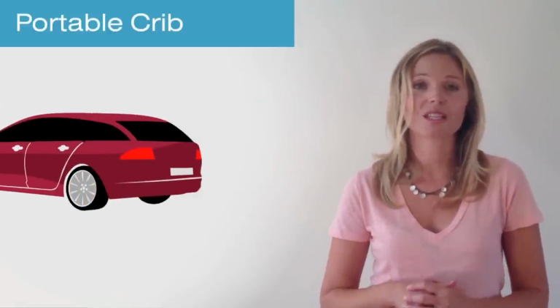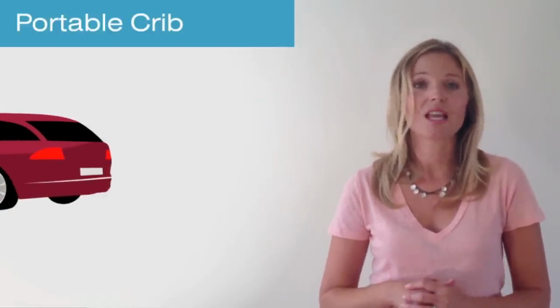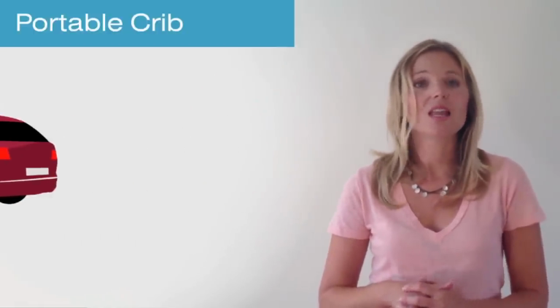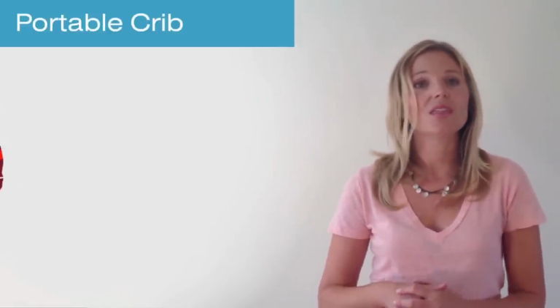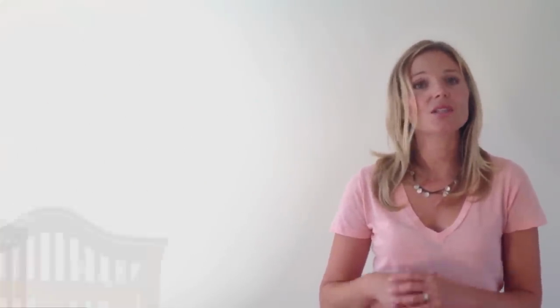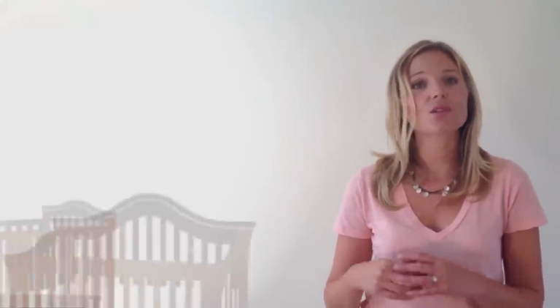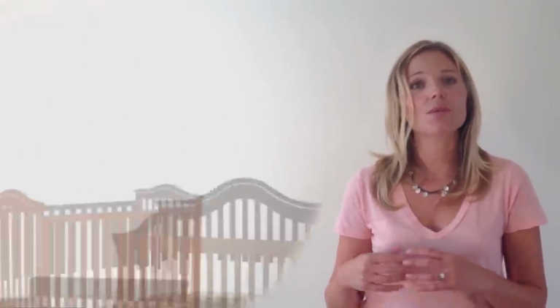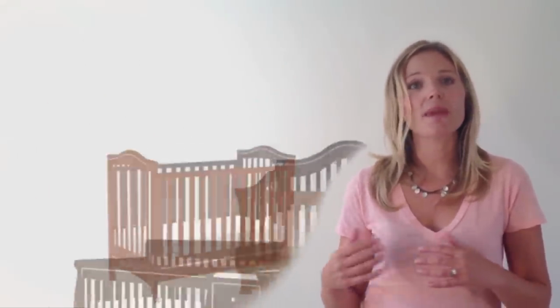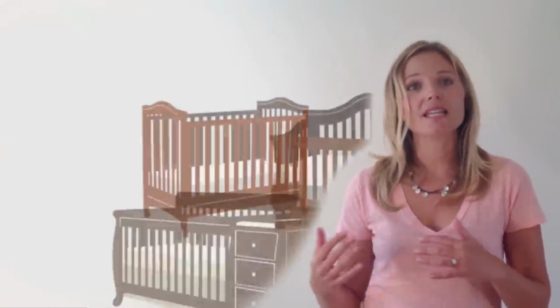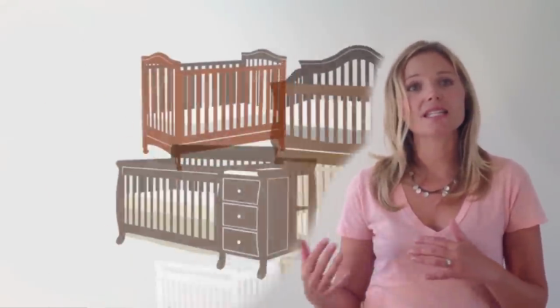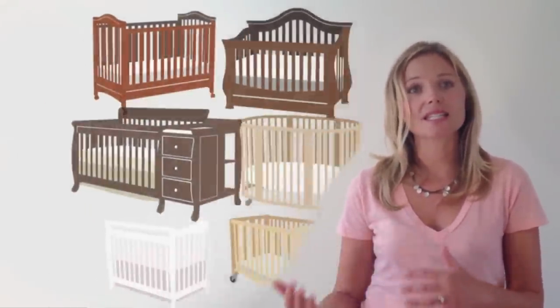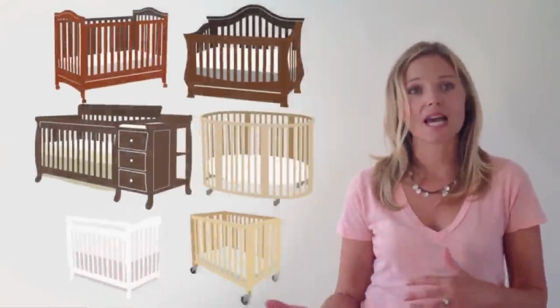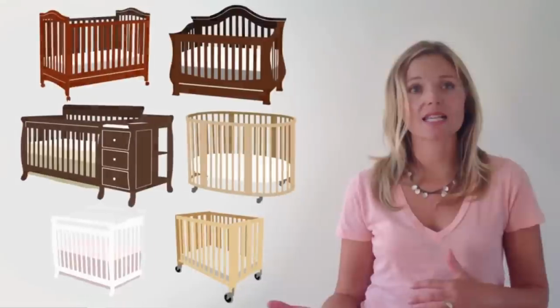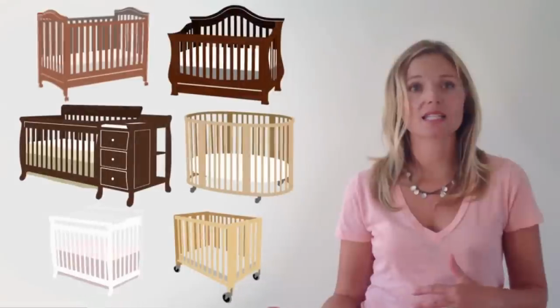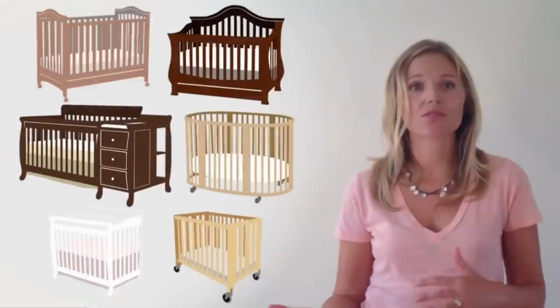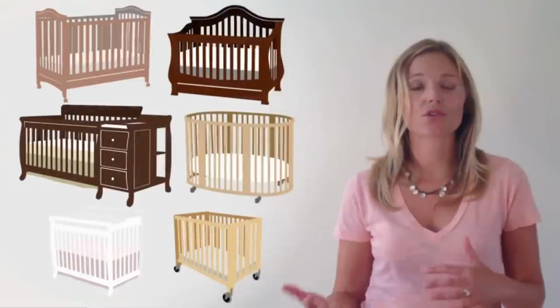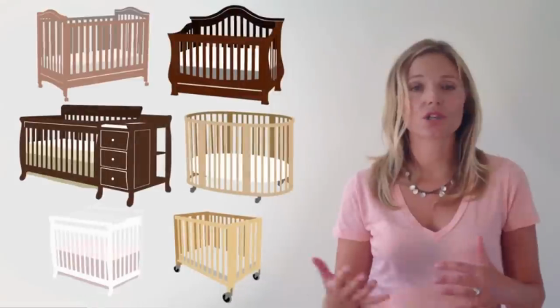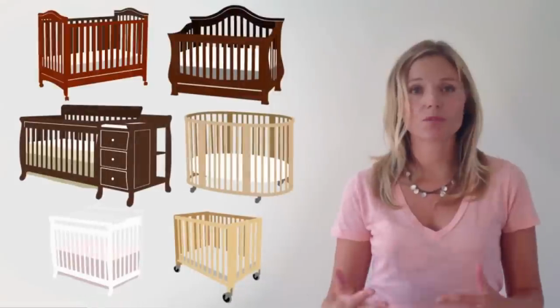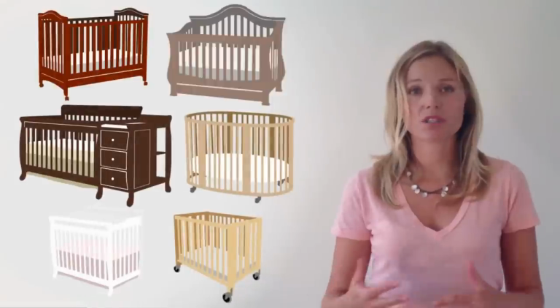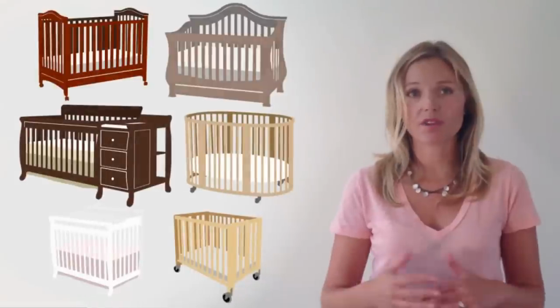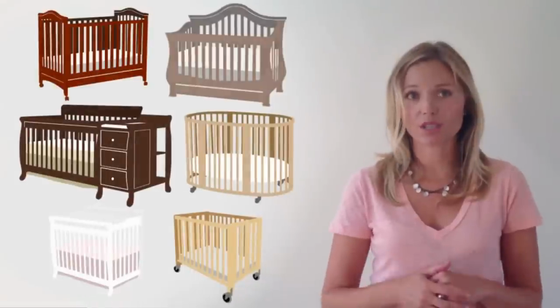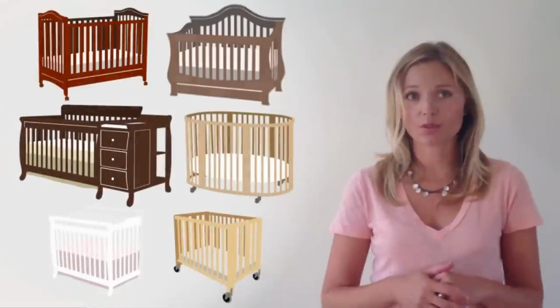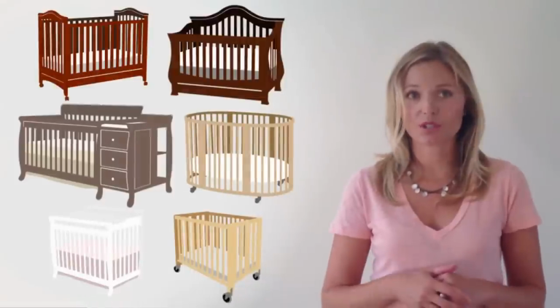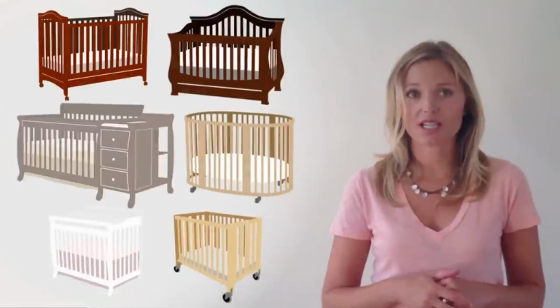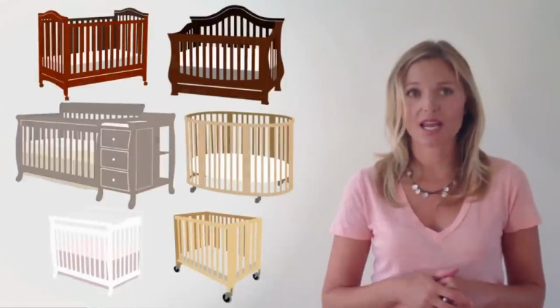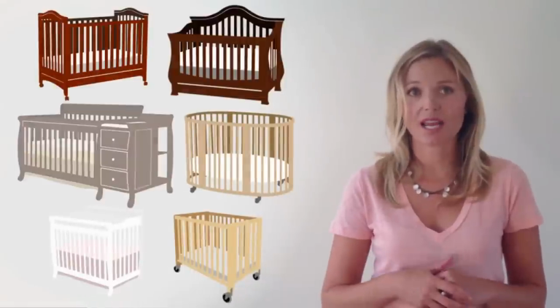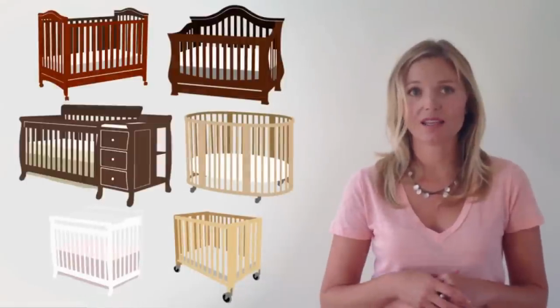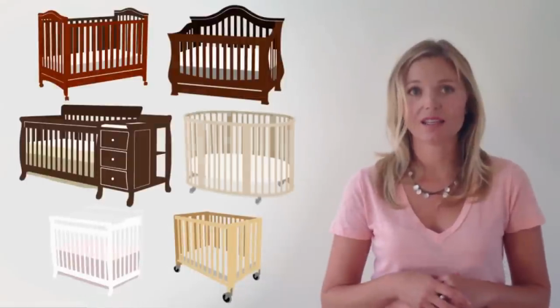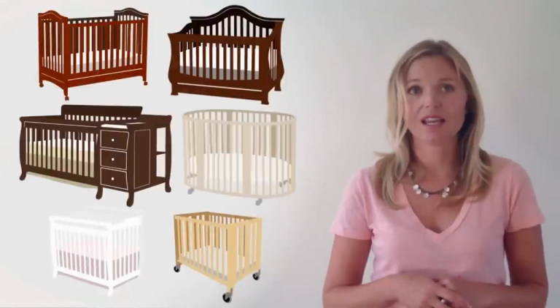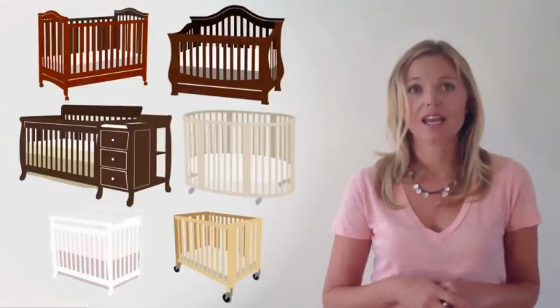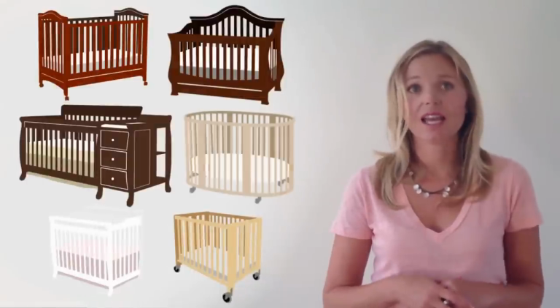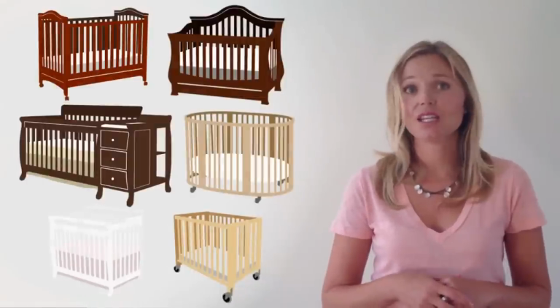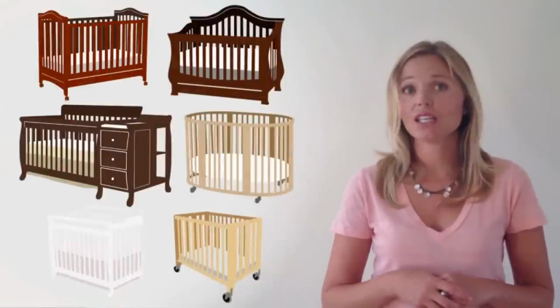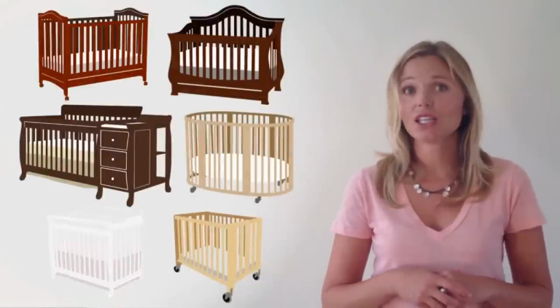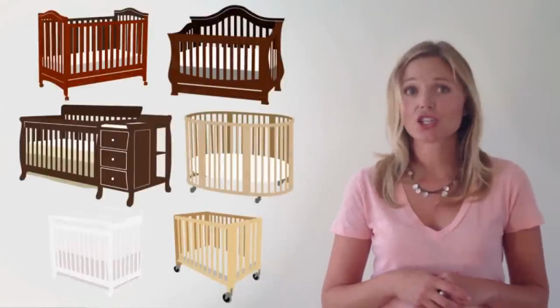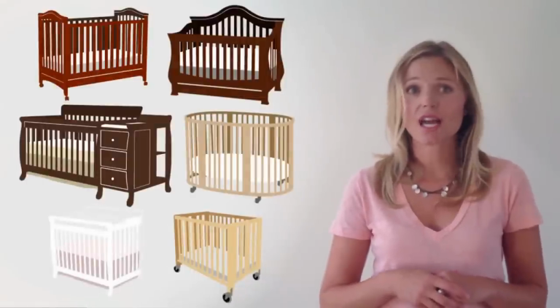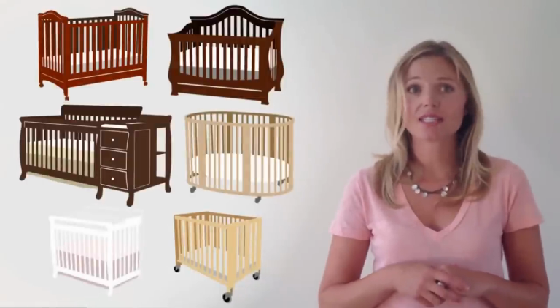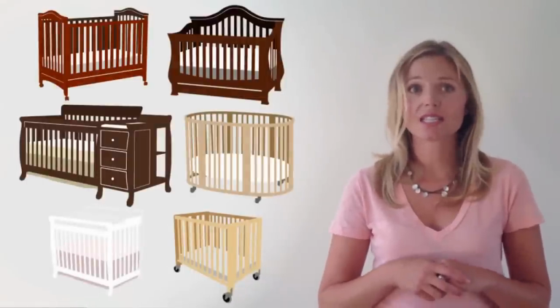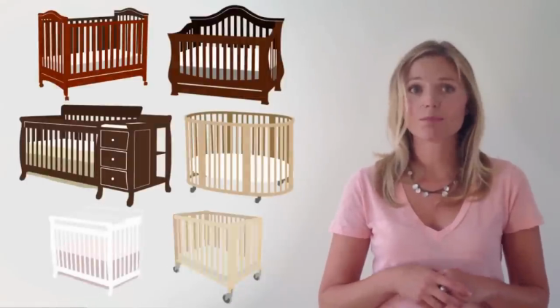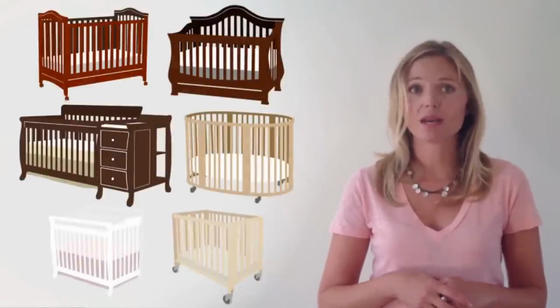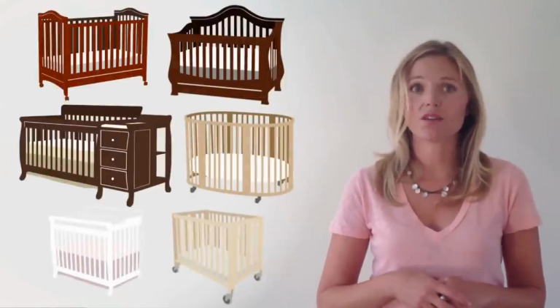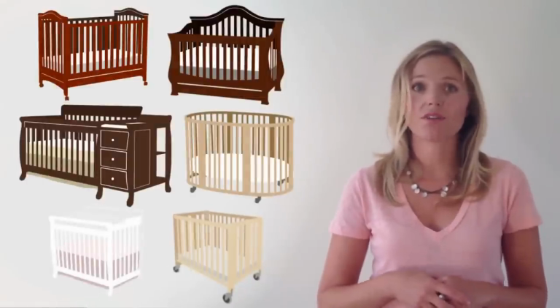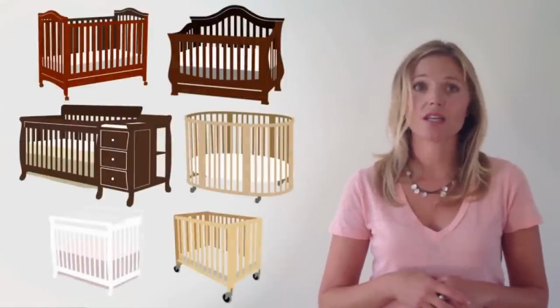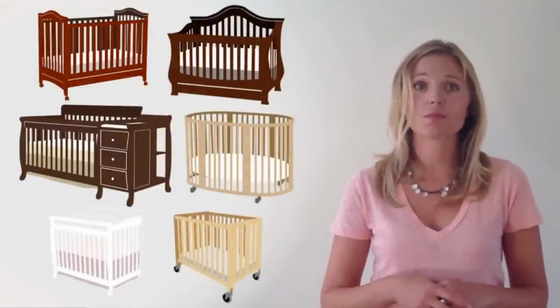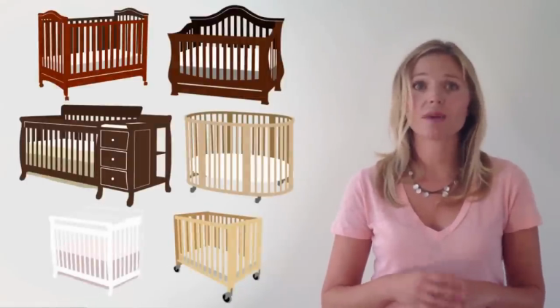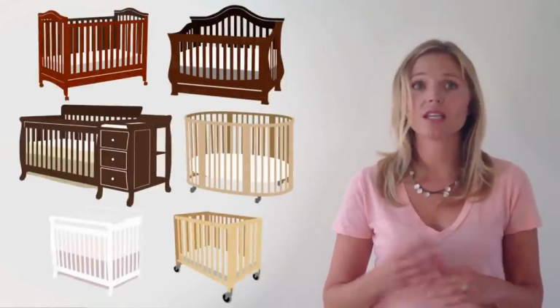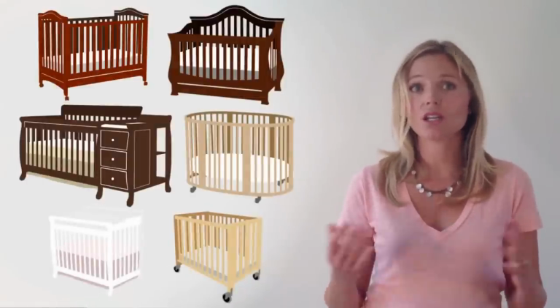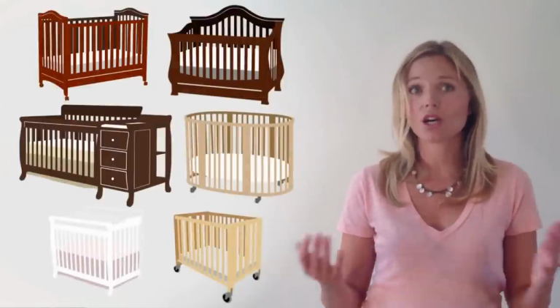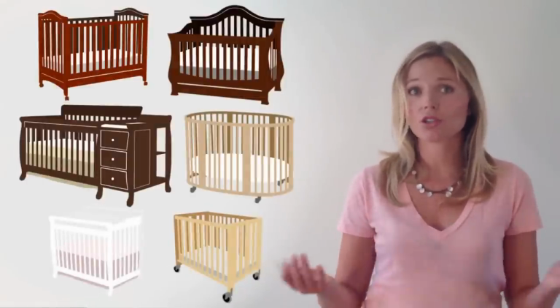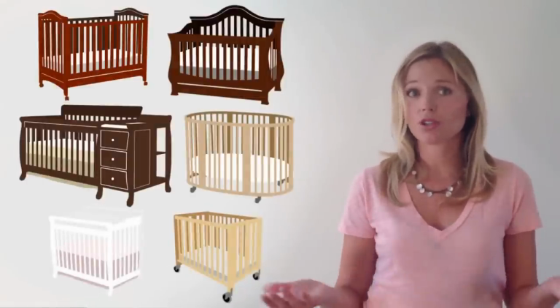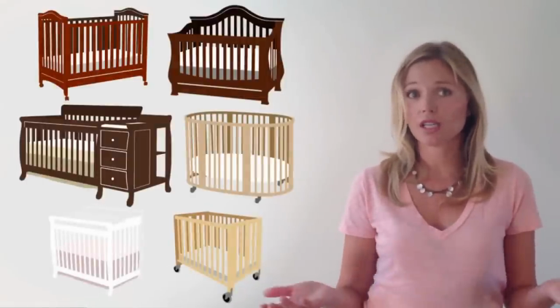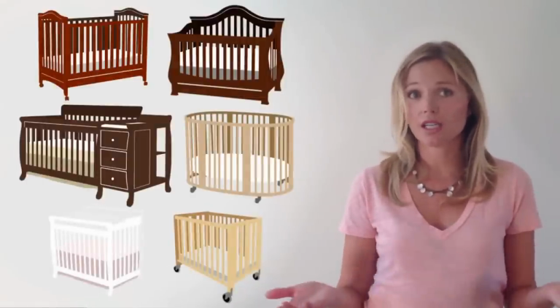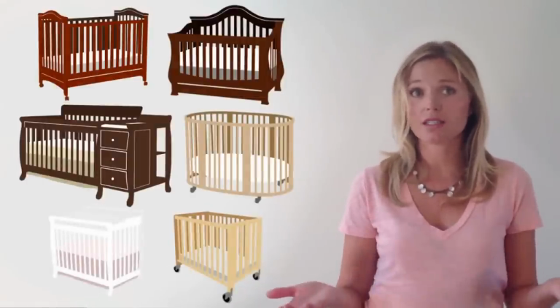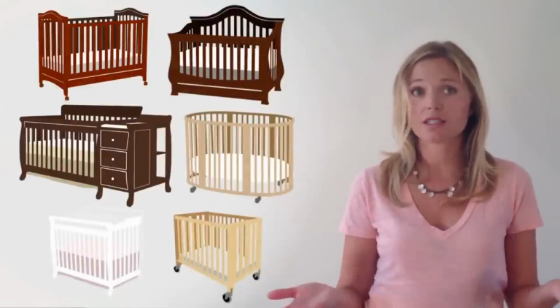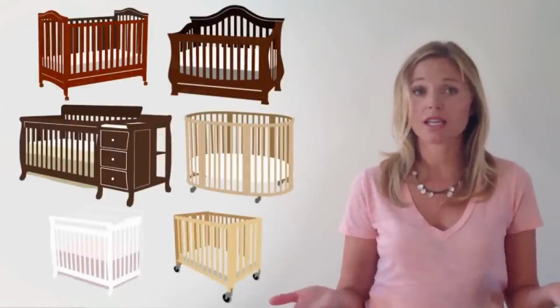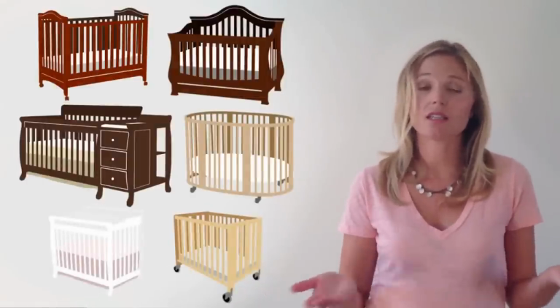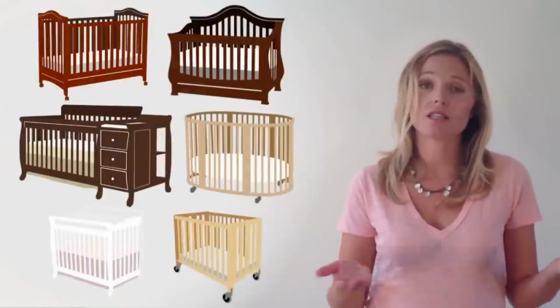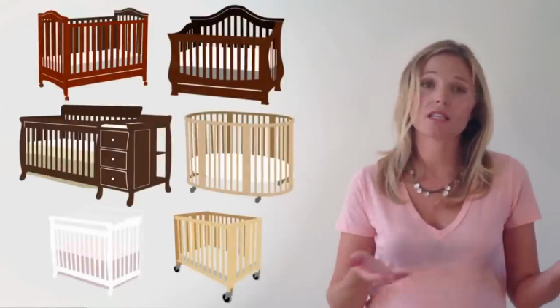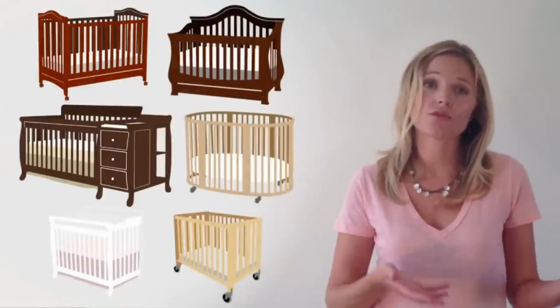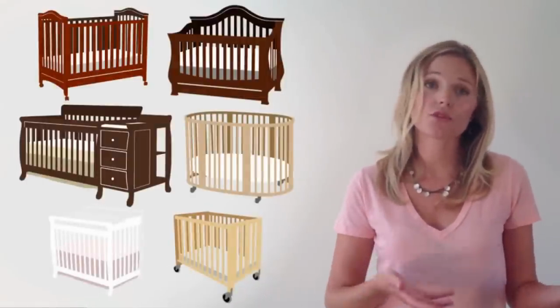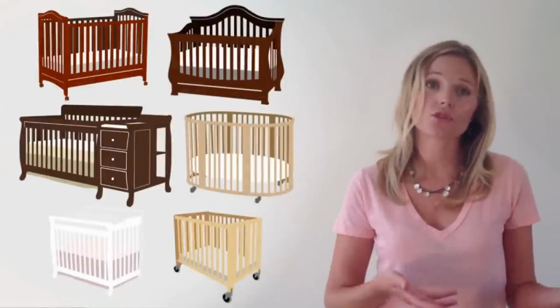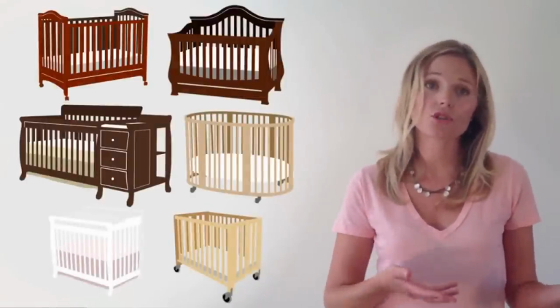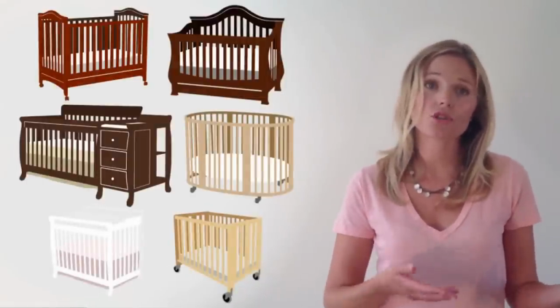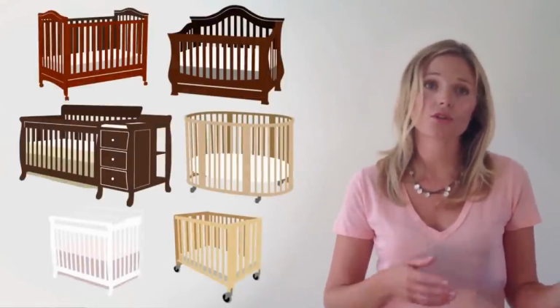These are the main sizes of cribs available today and each has its benefit depending on your needs and the needs of your nursery.